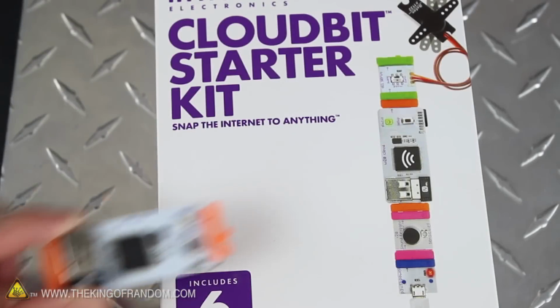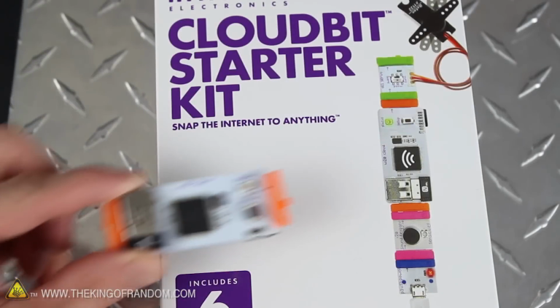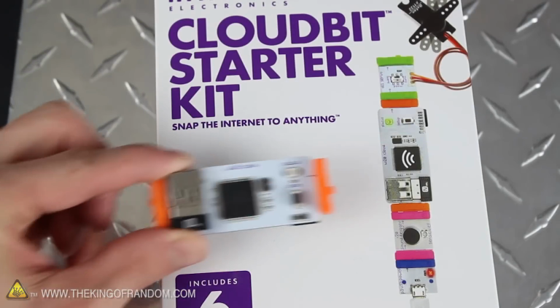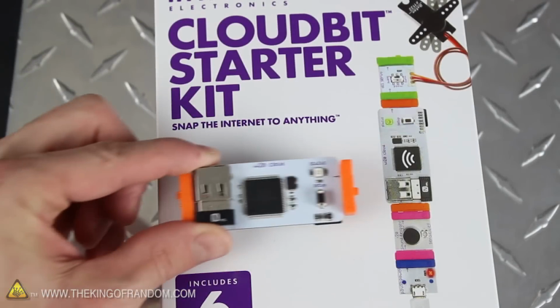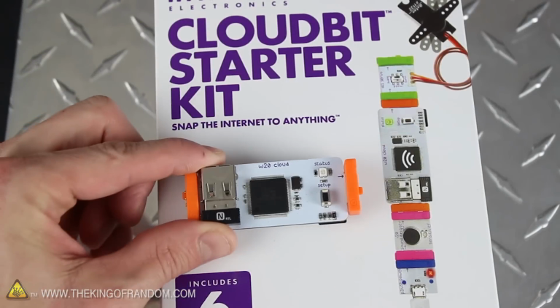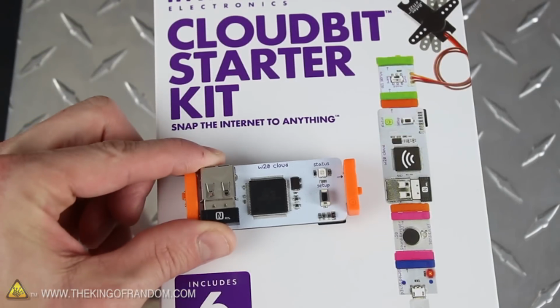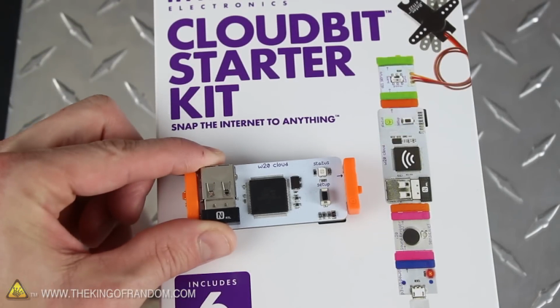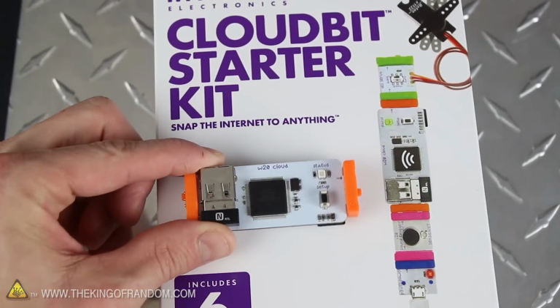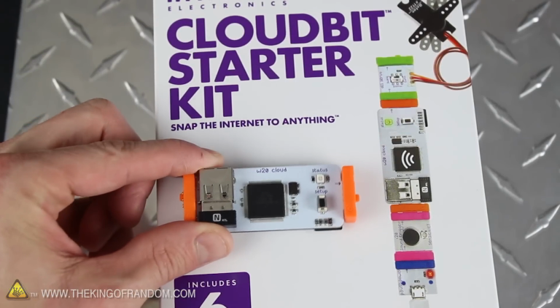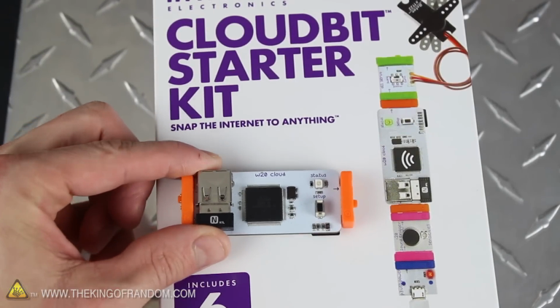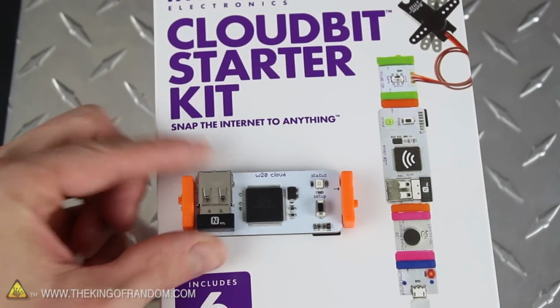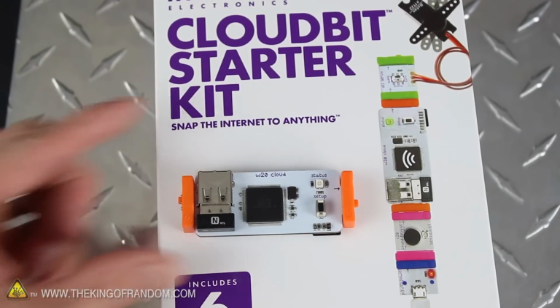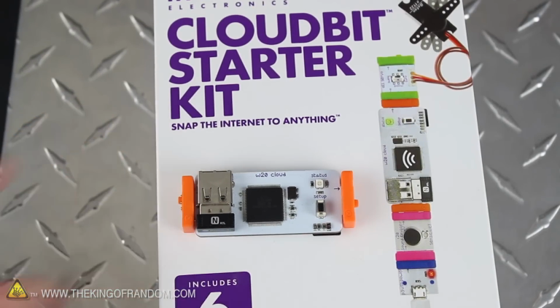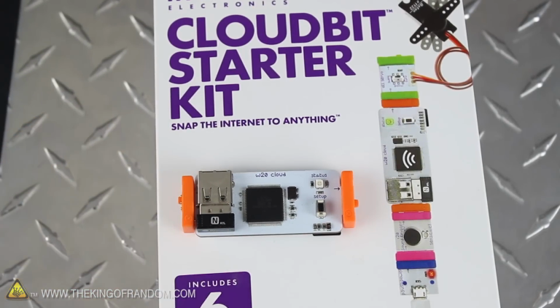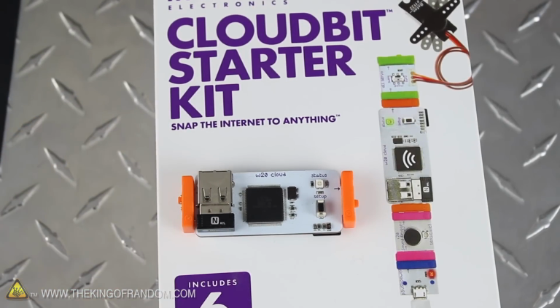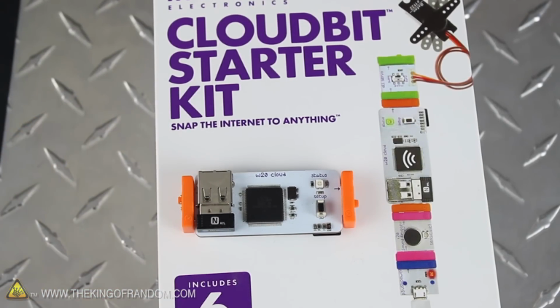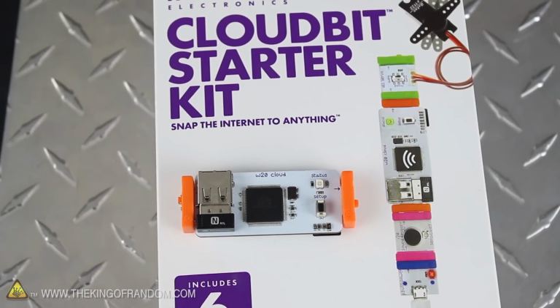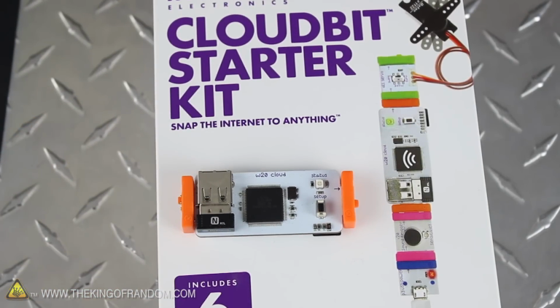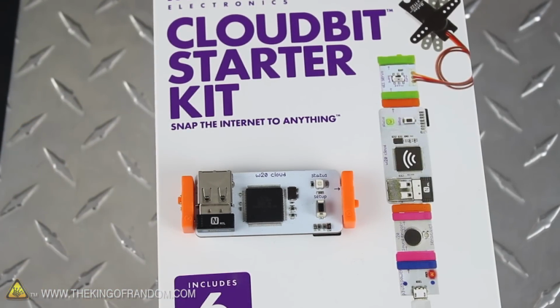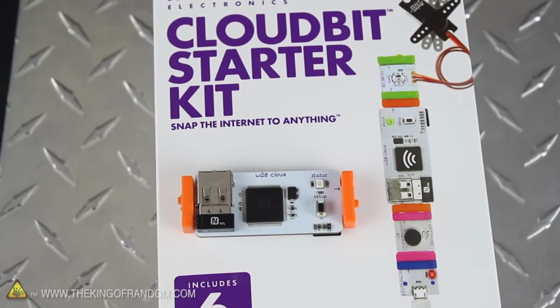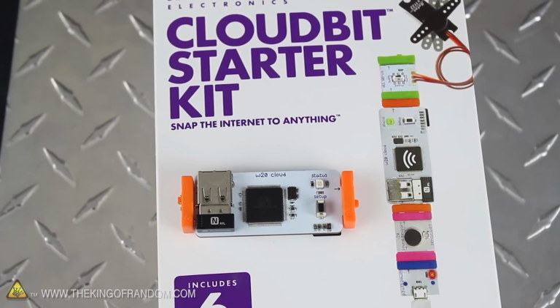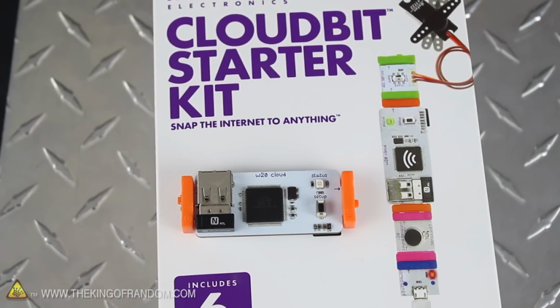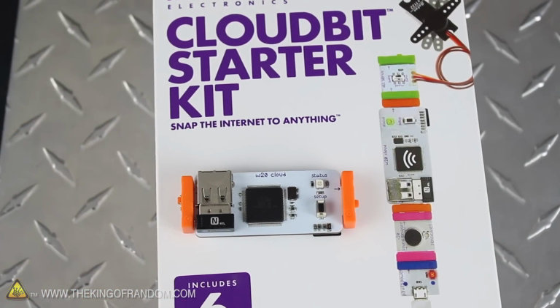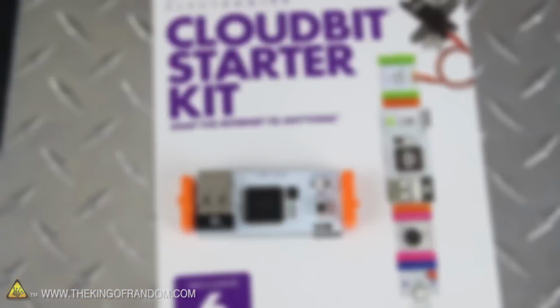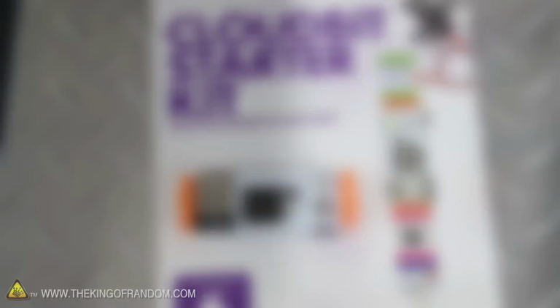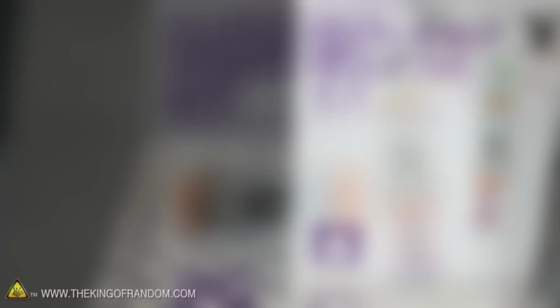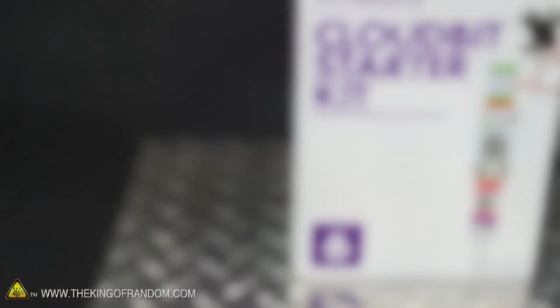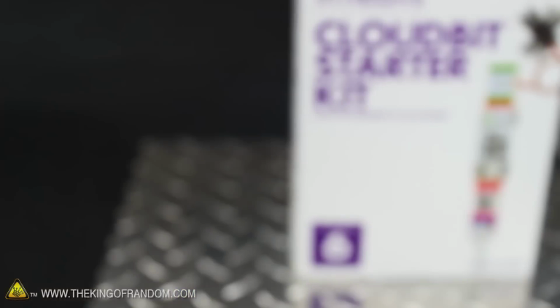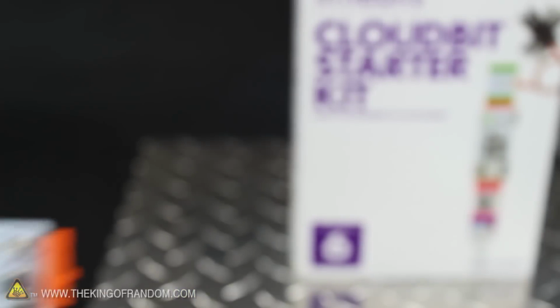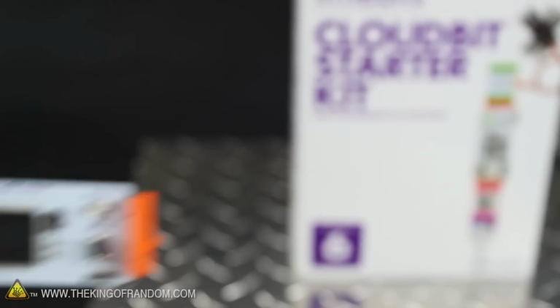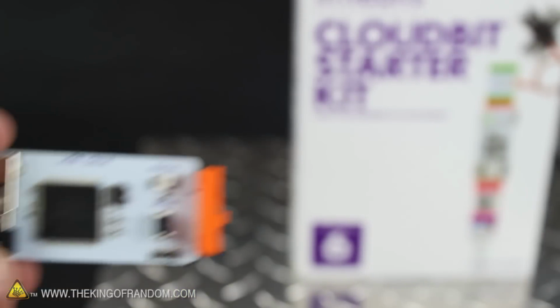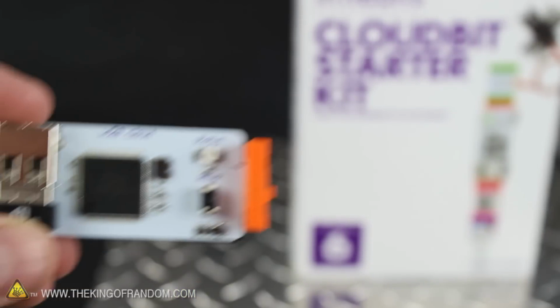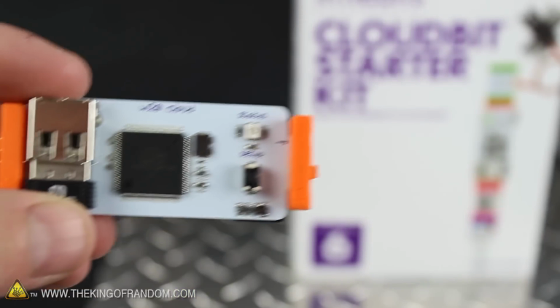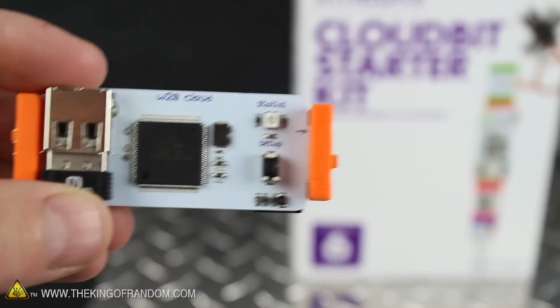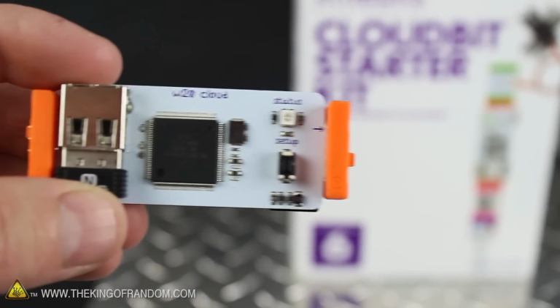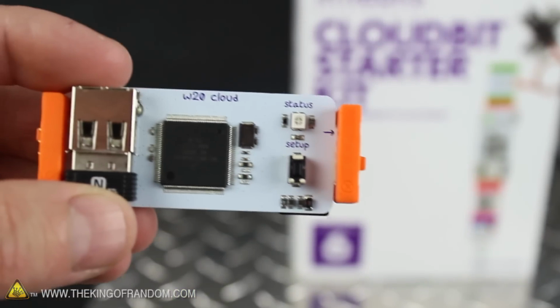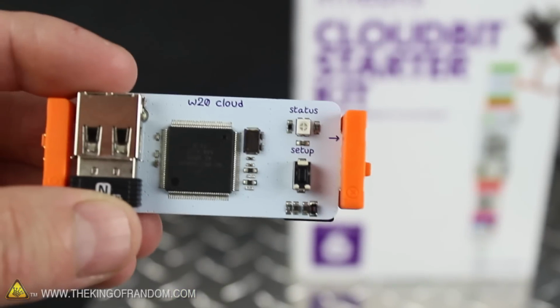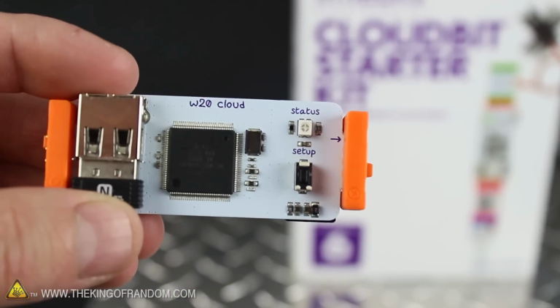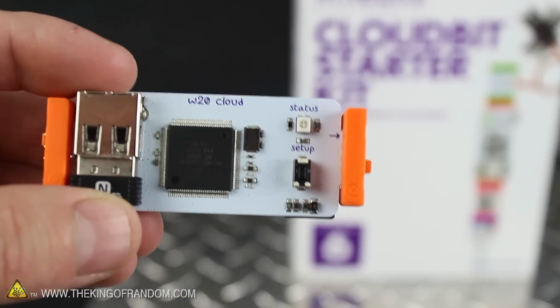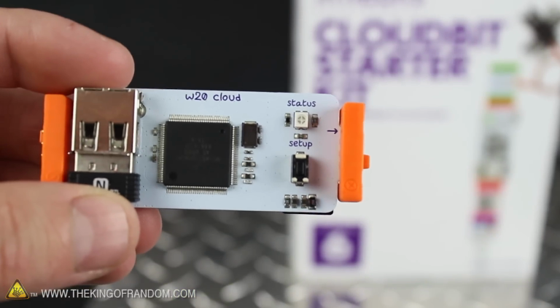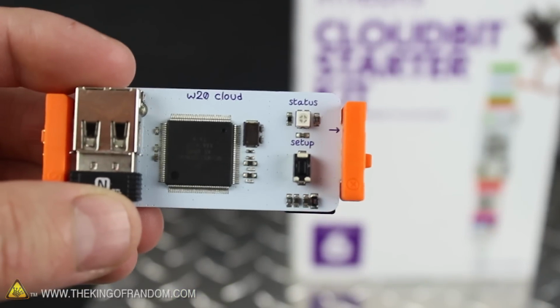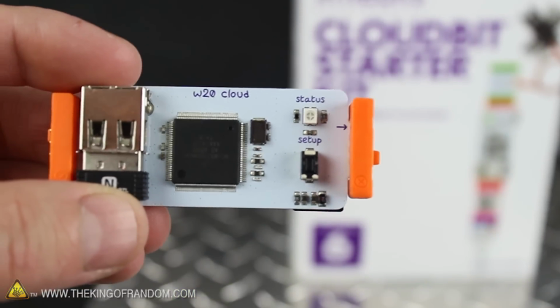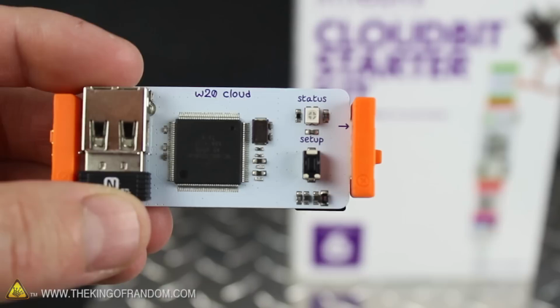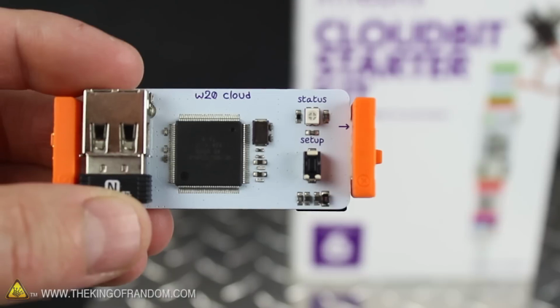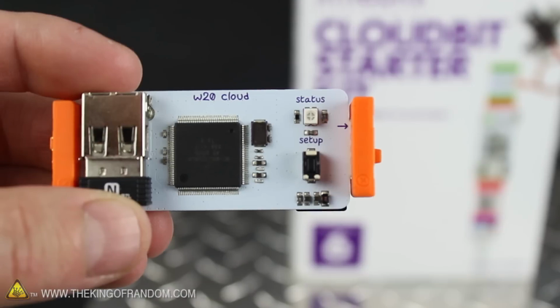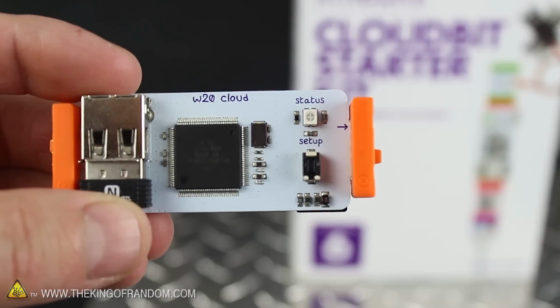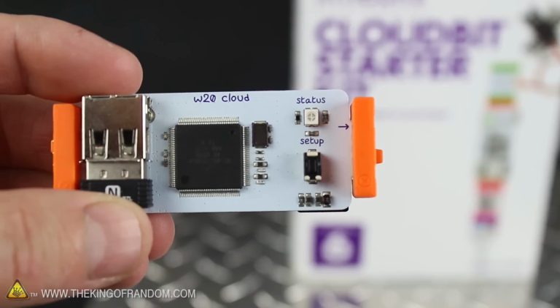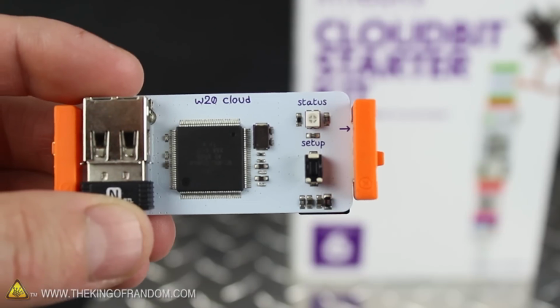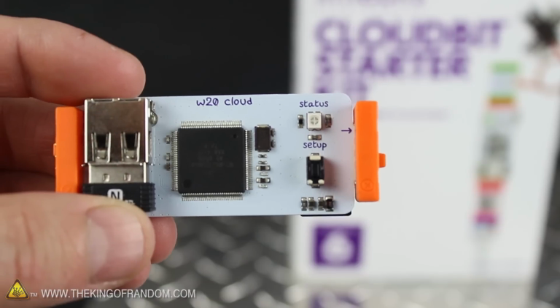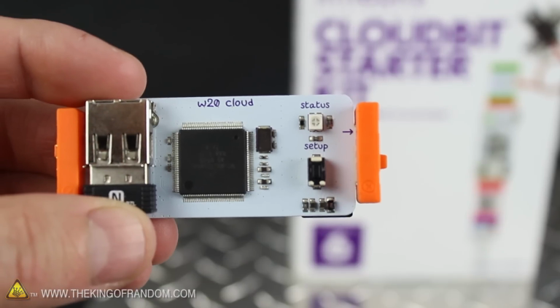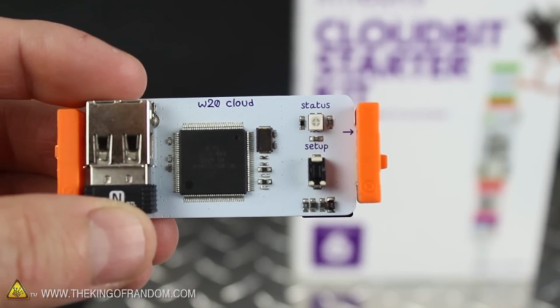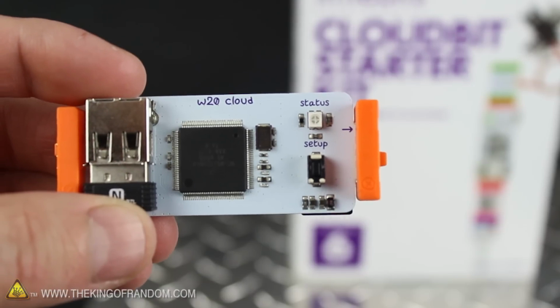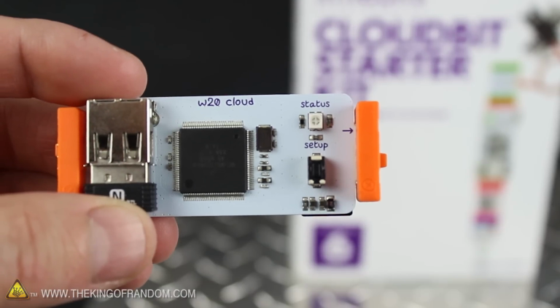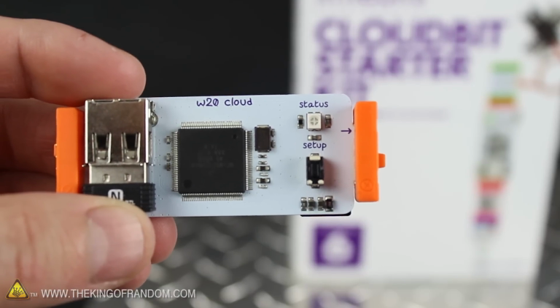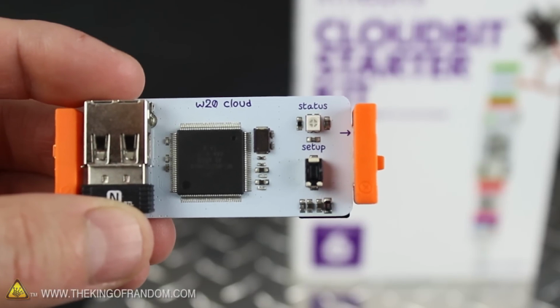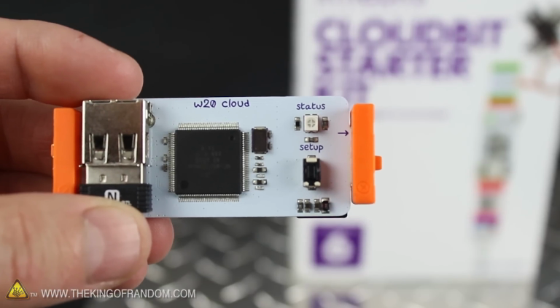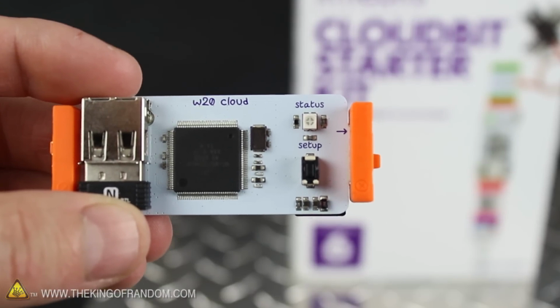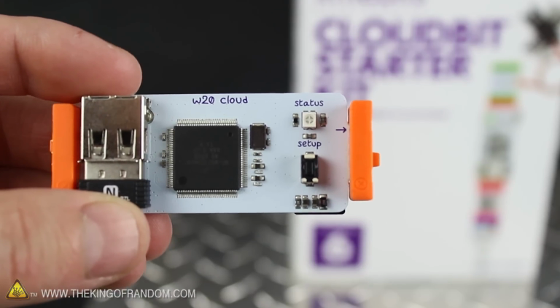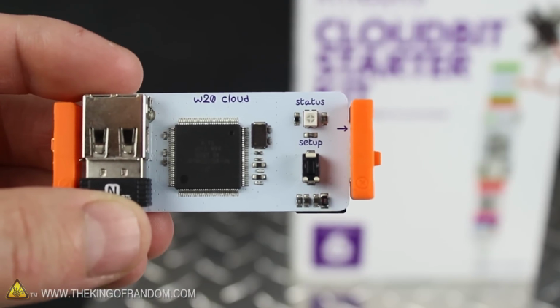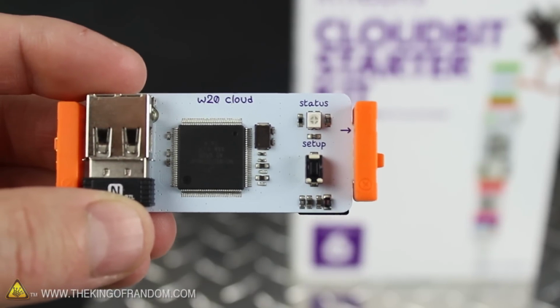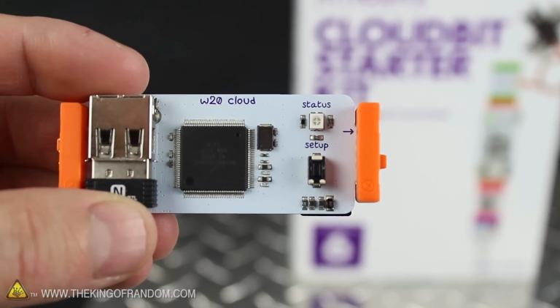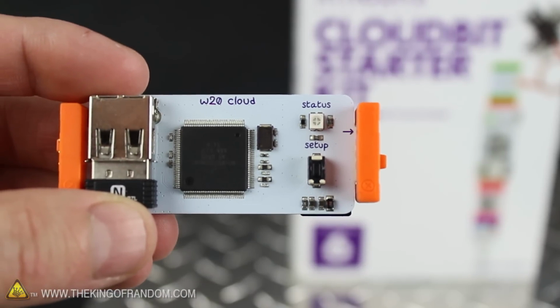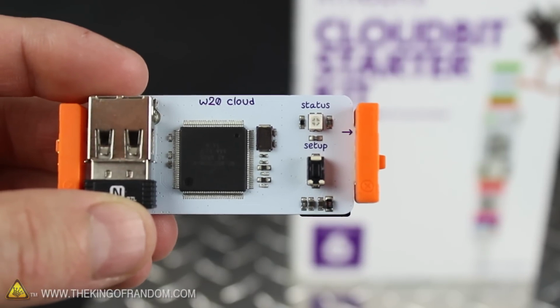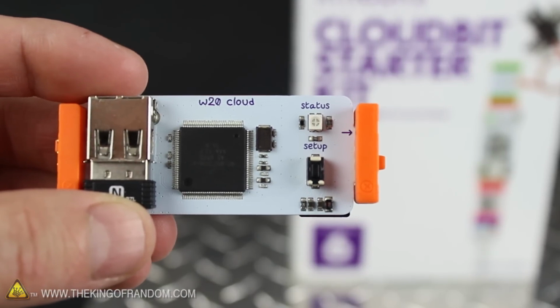Let's take this to the next level with the CloudBit module. This little piece snaps just about anything to the internet, and you'll see how it works in just a second.